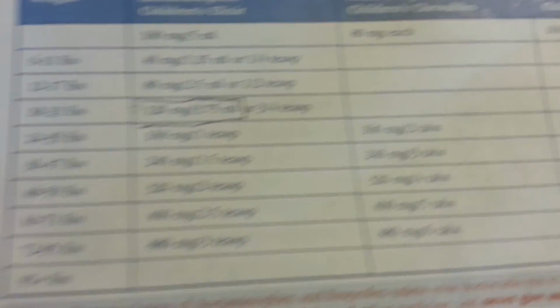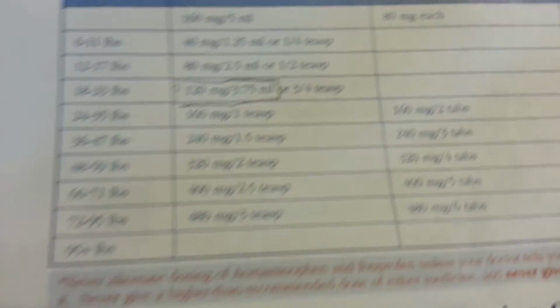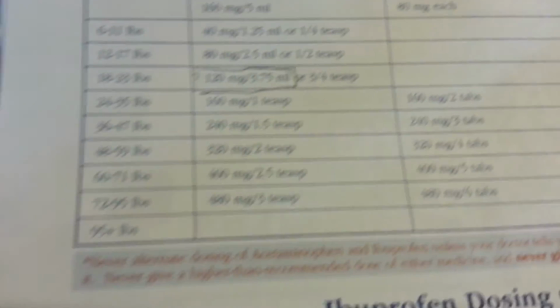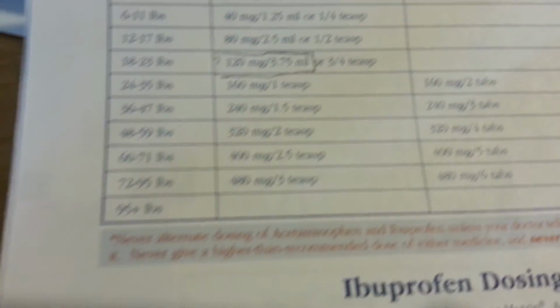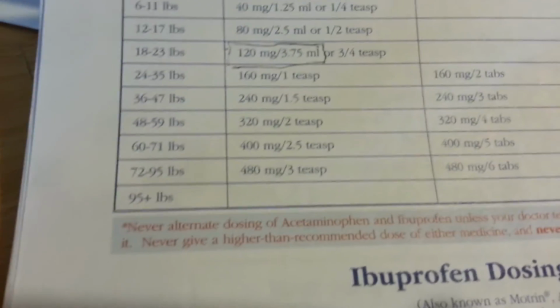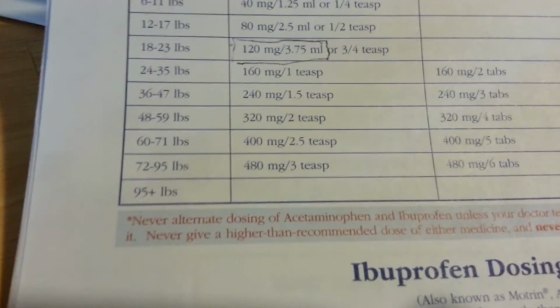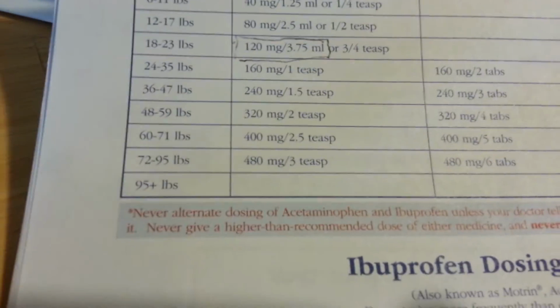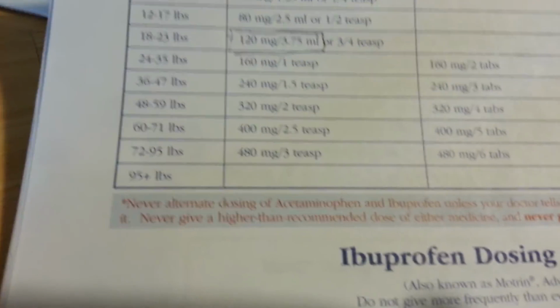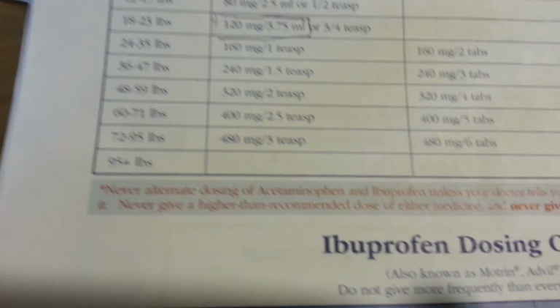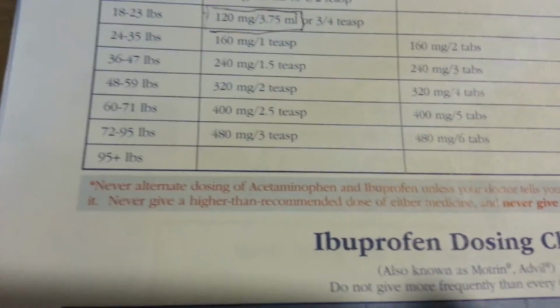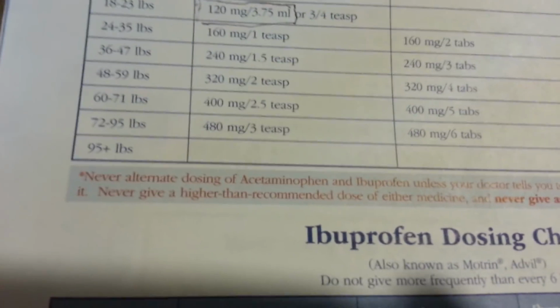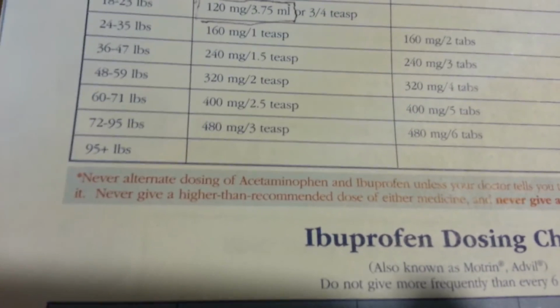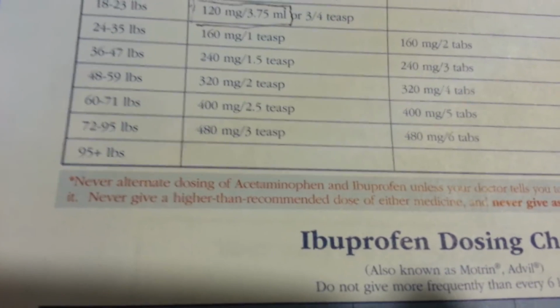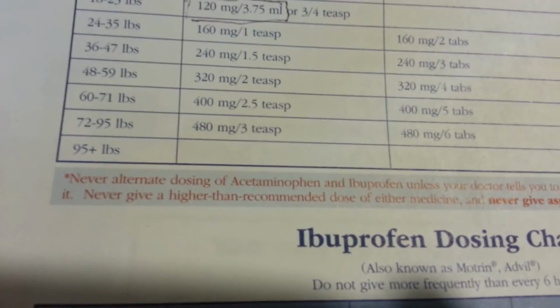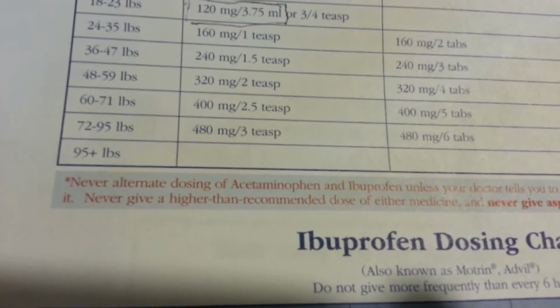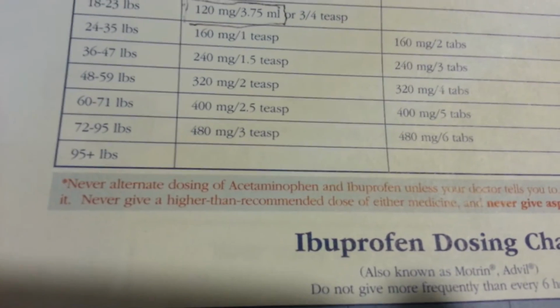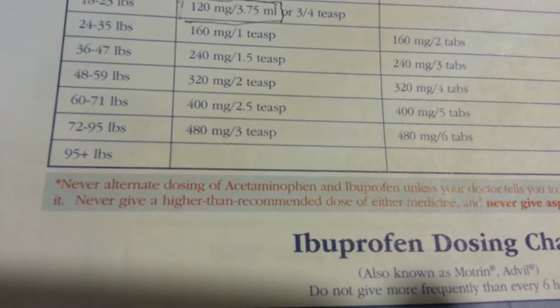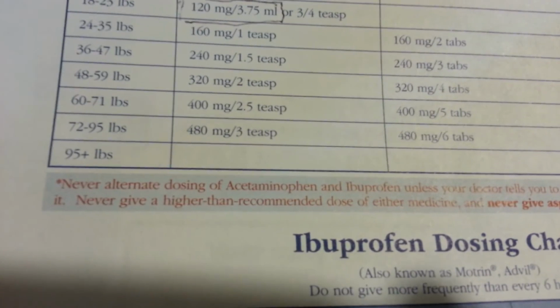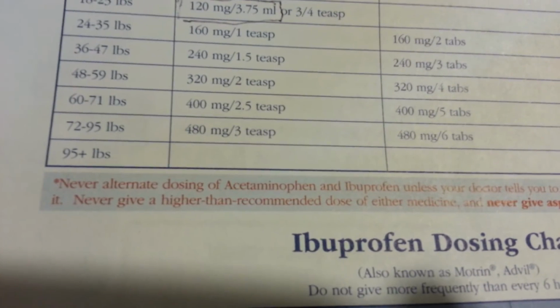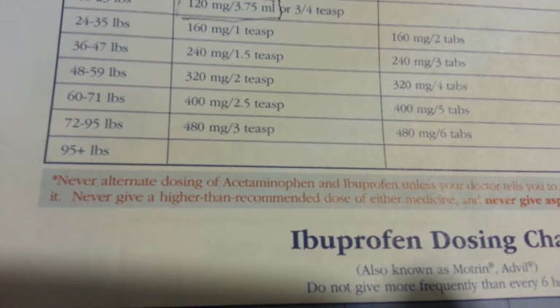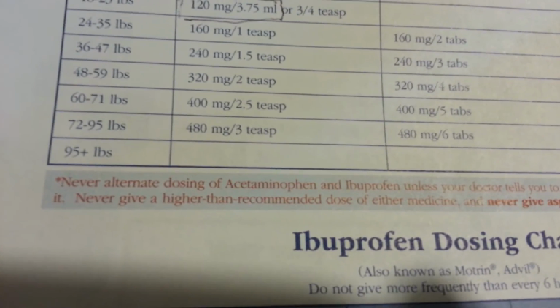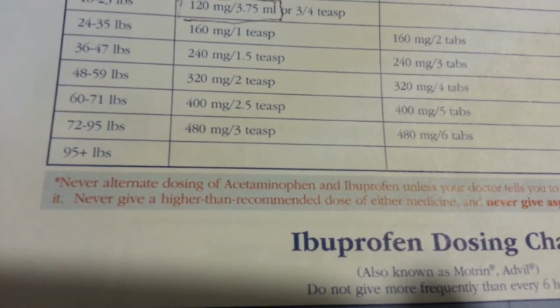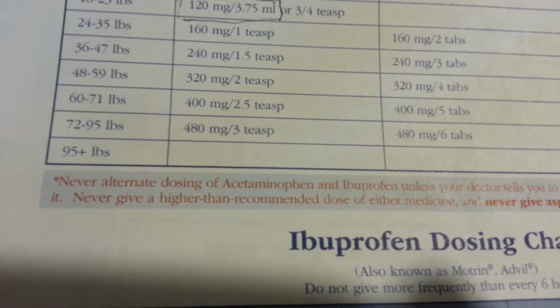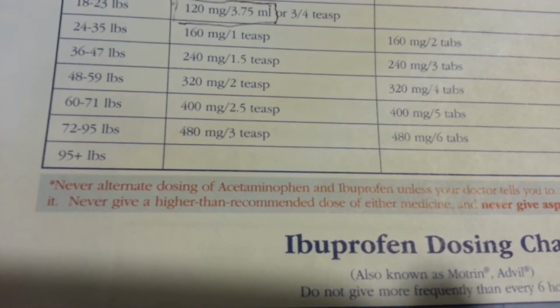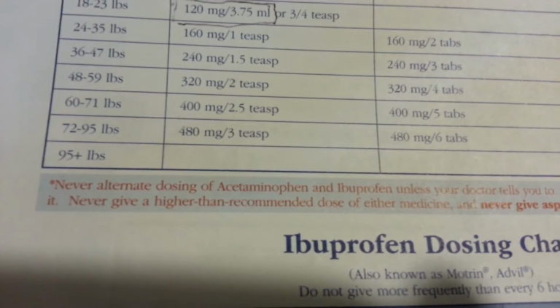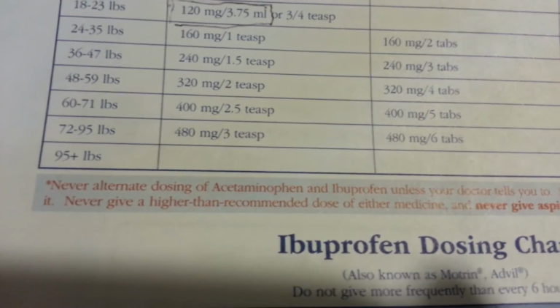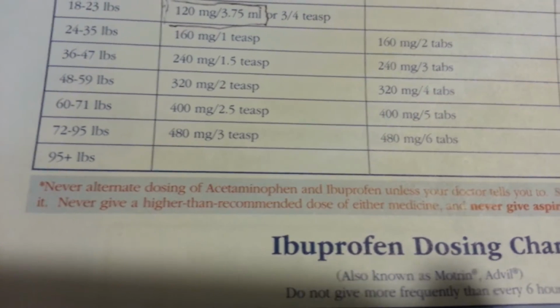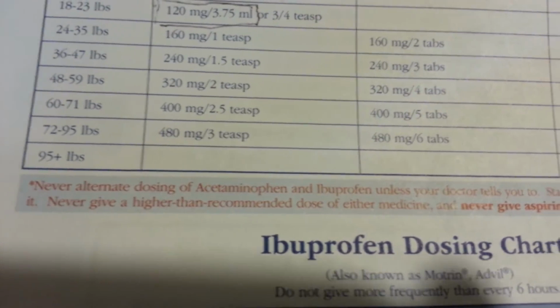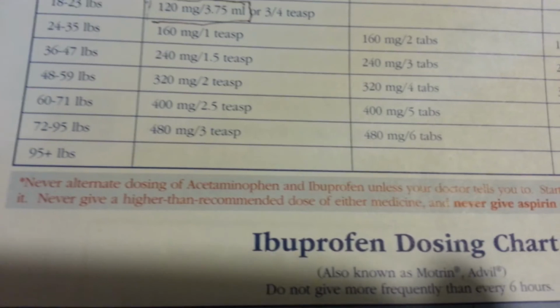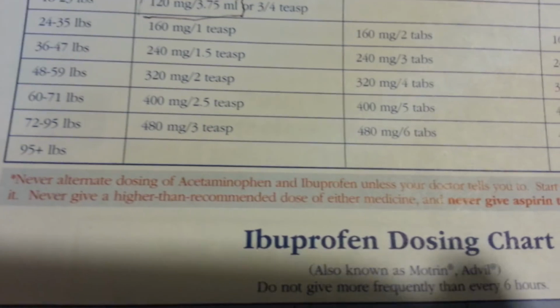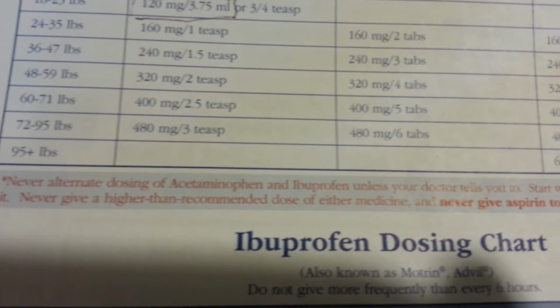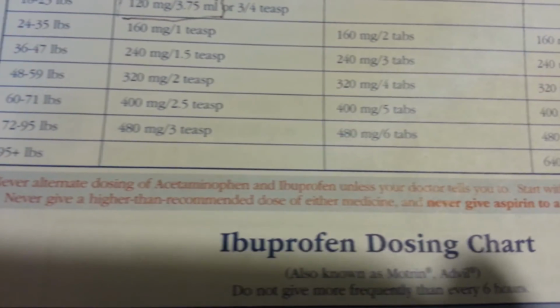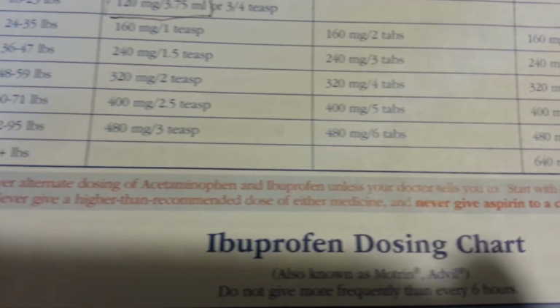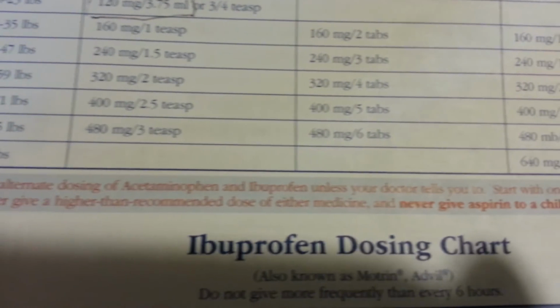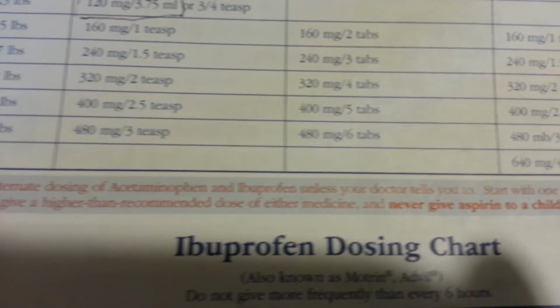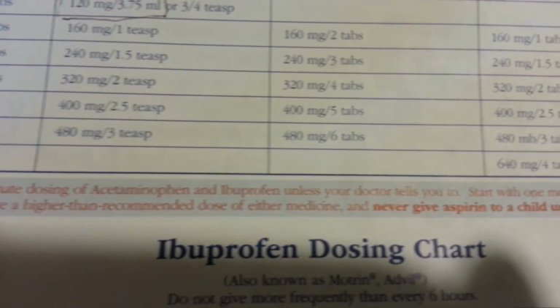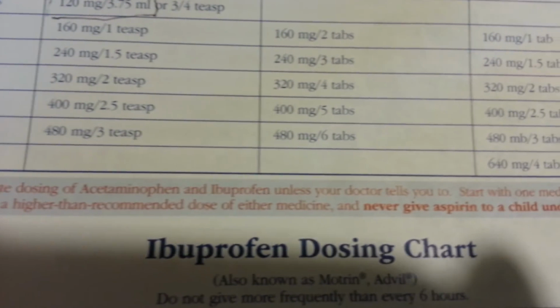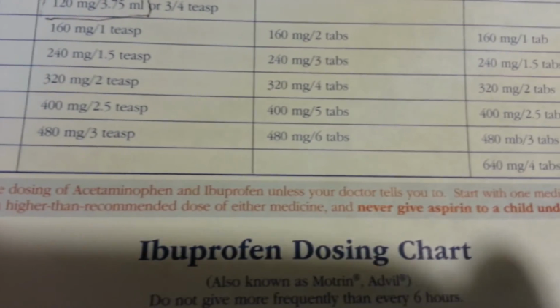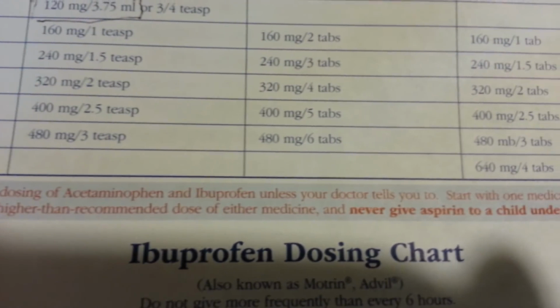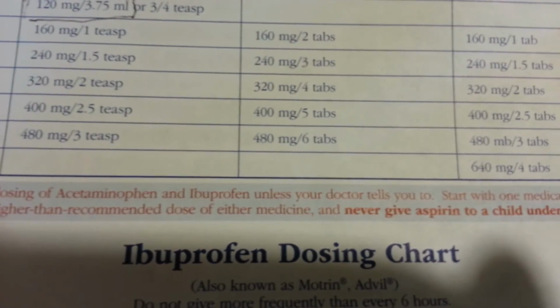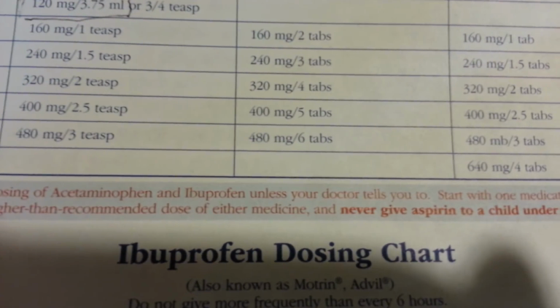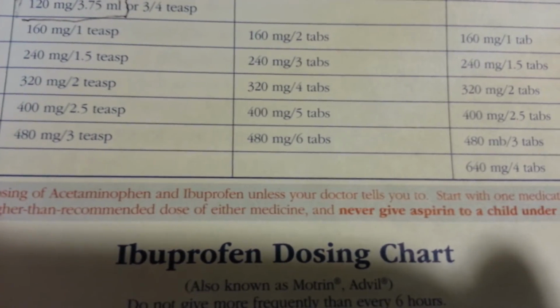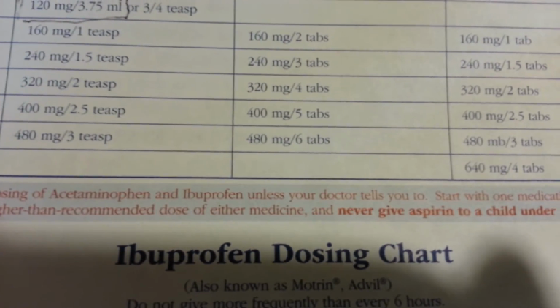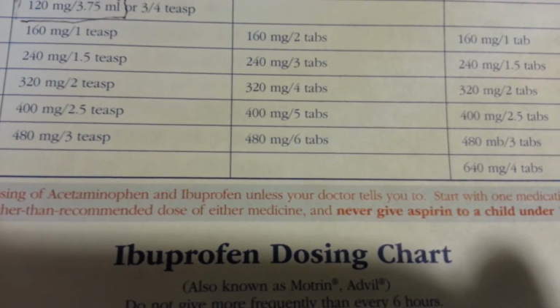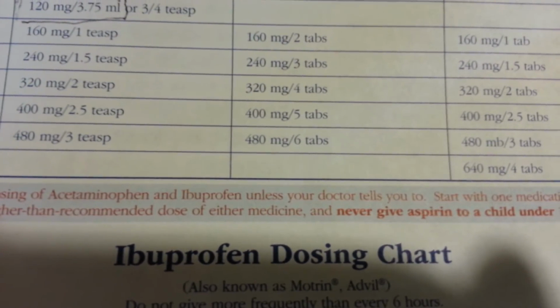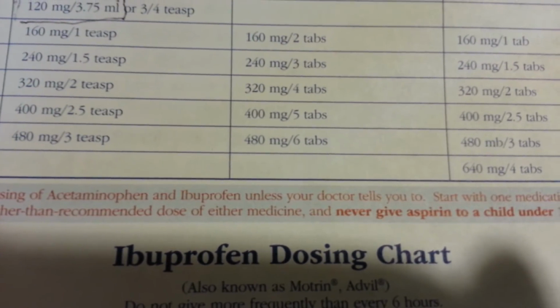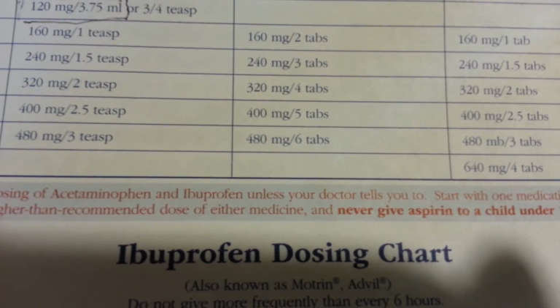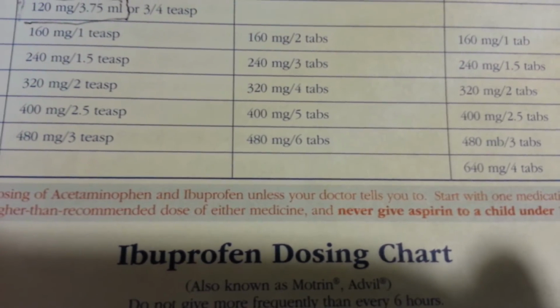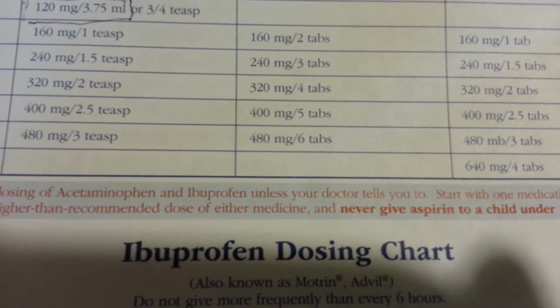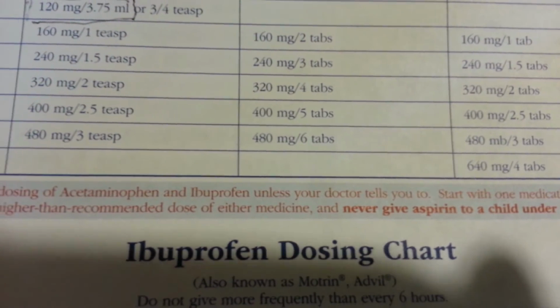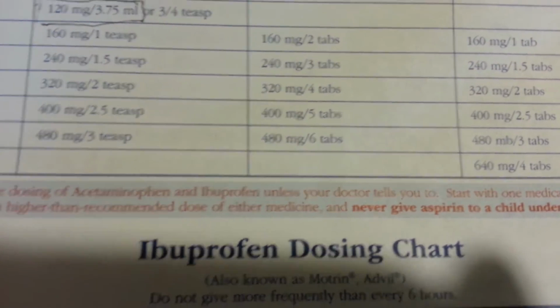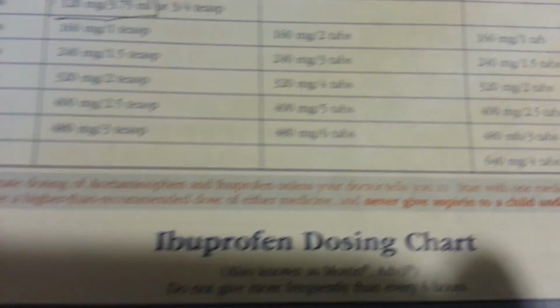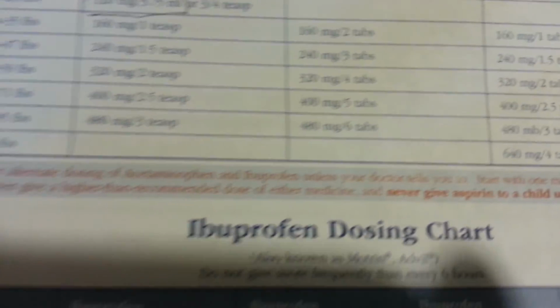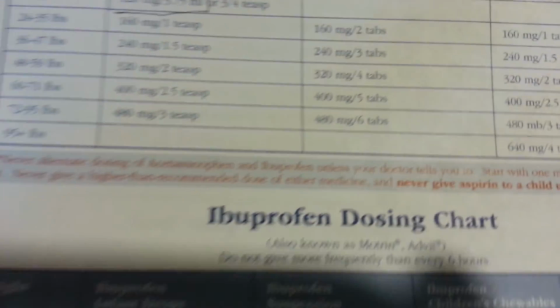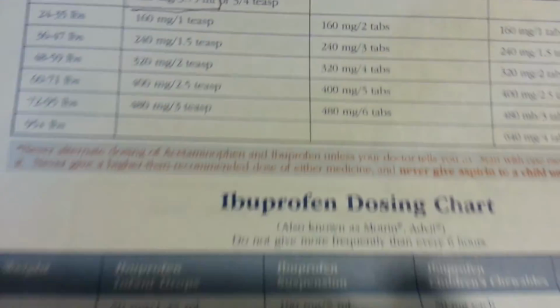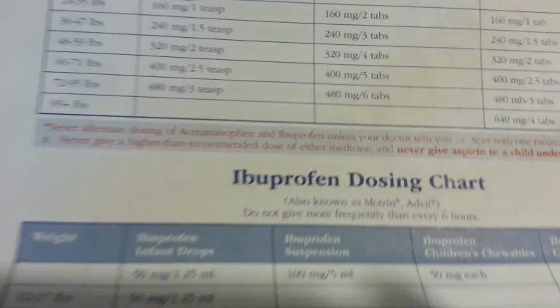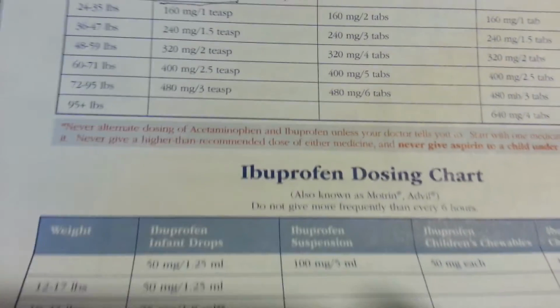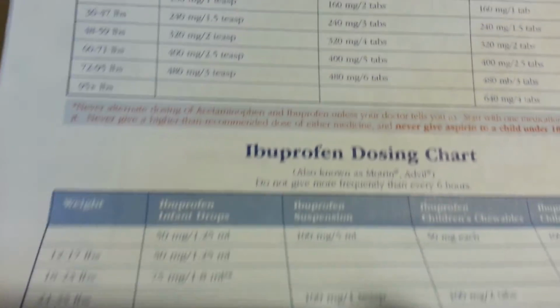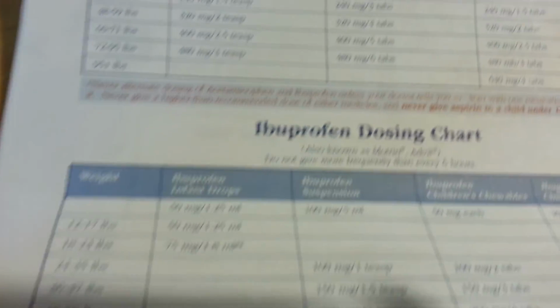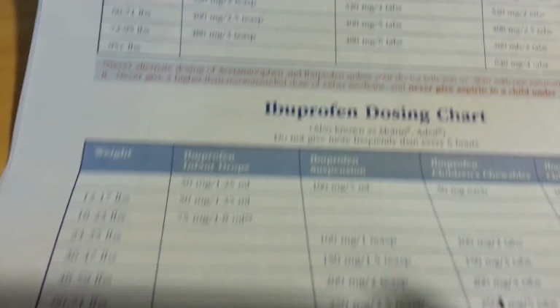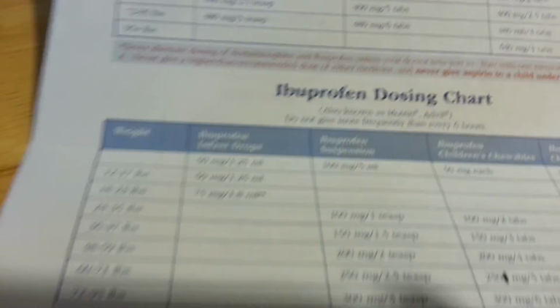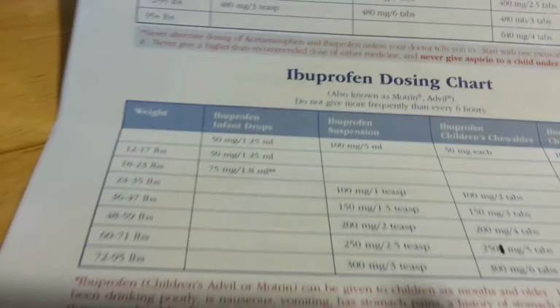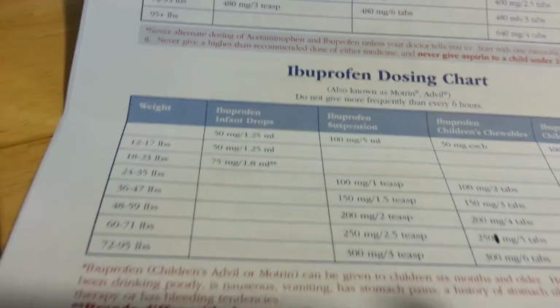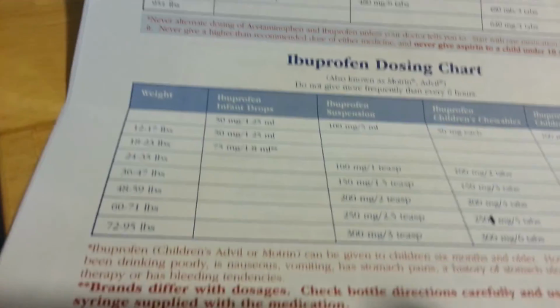And then it says never alternate dosing of acetaminophen and ibuprofen unless you consult your doctor.